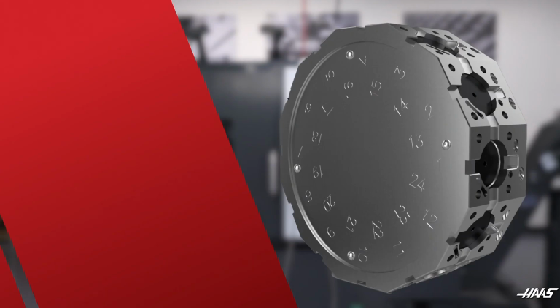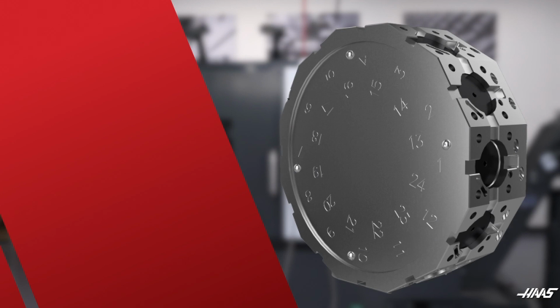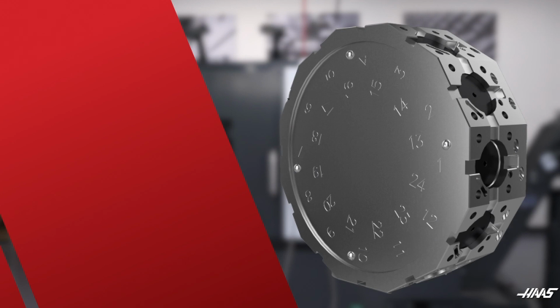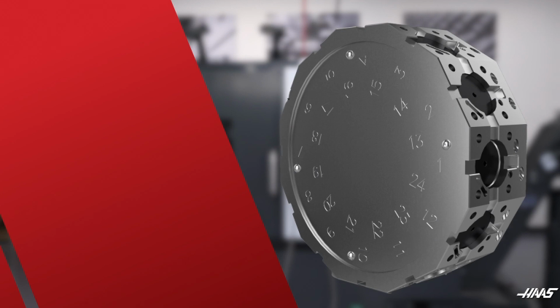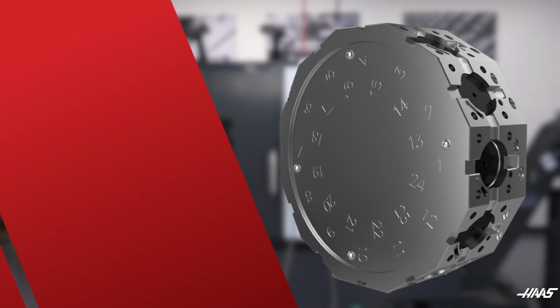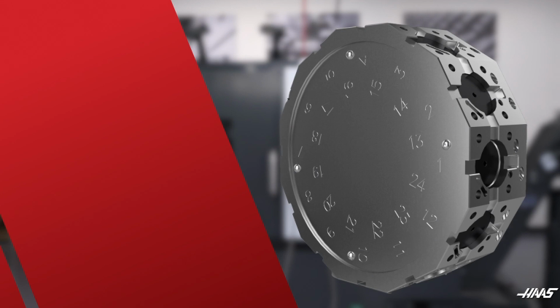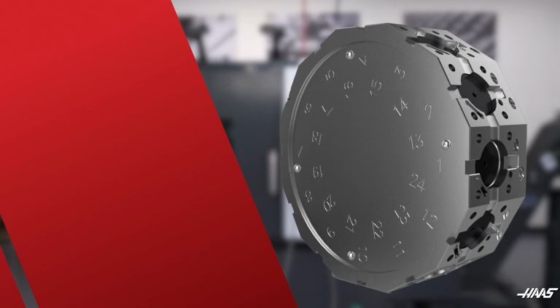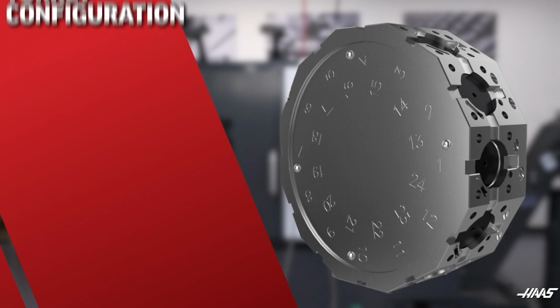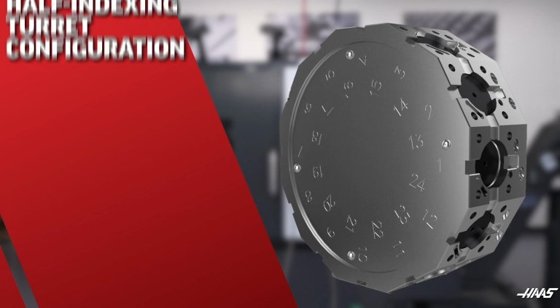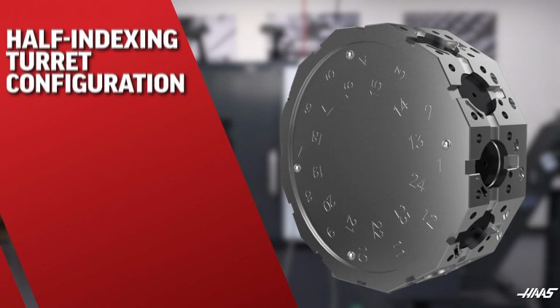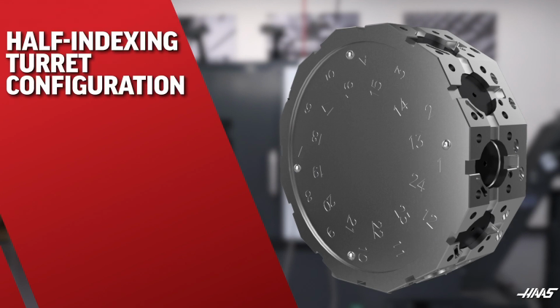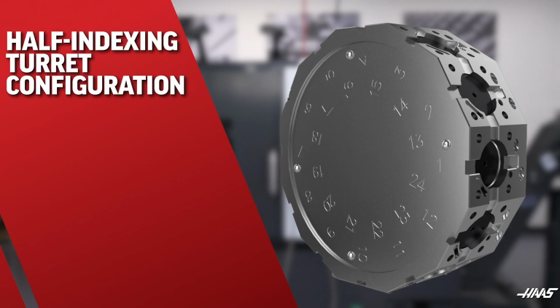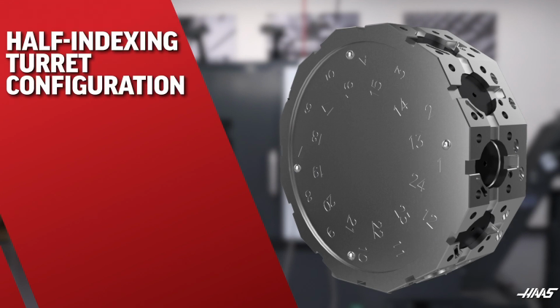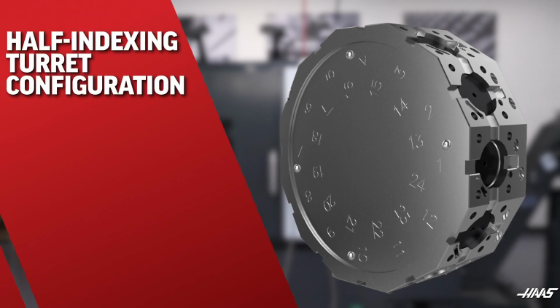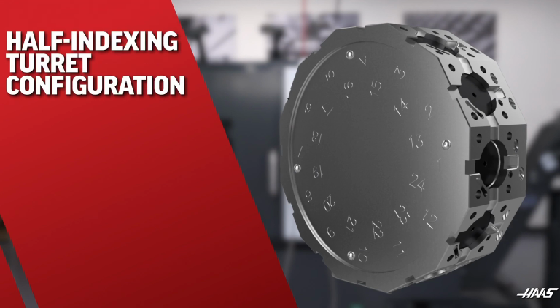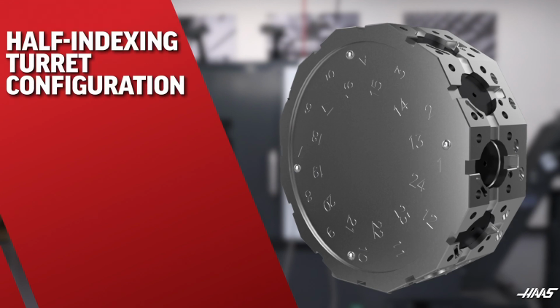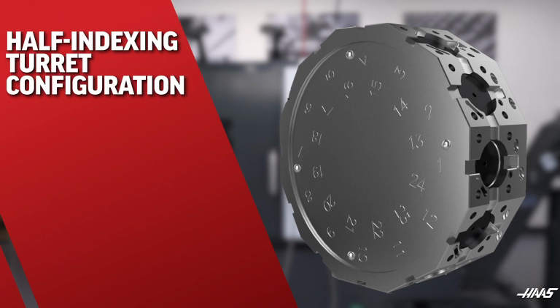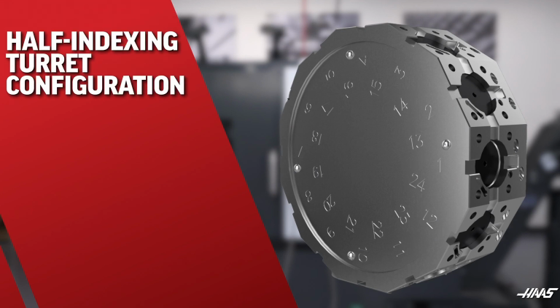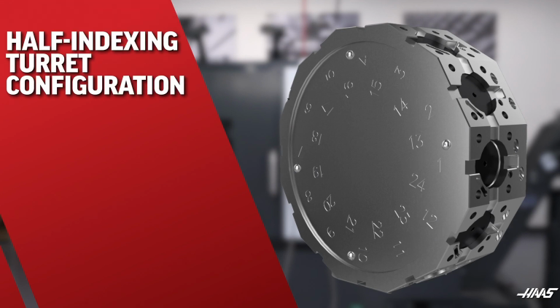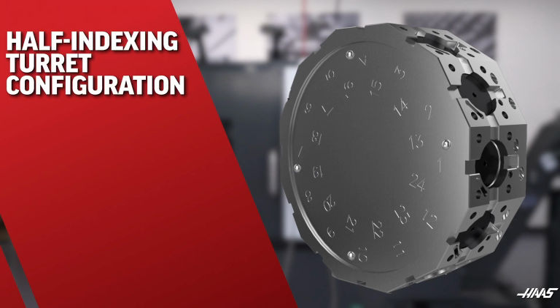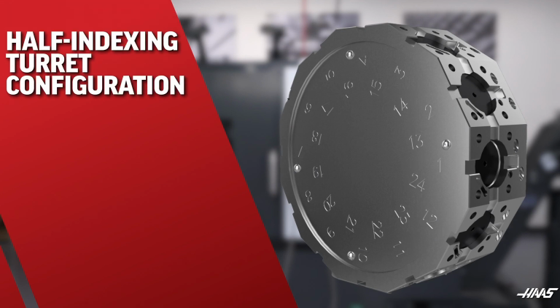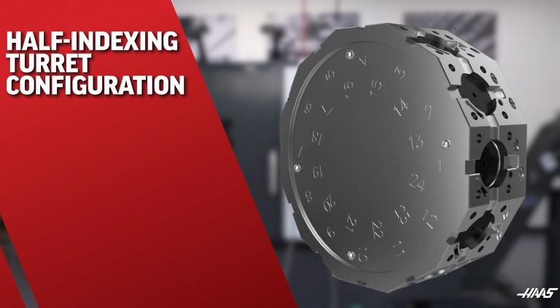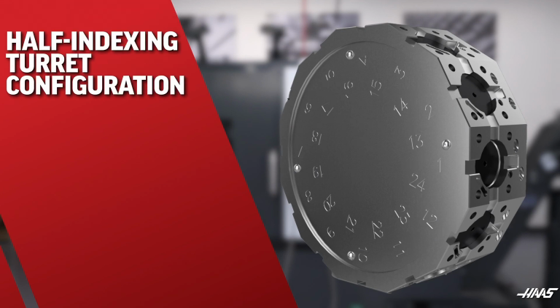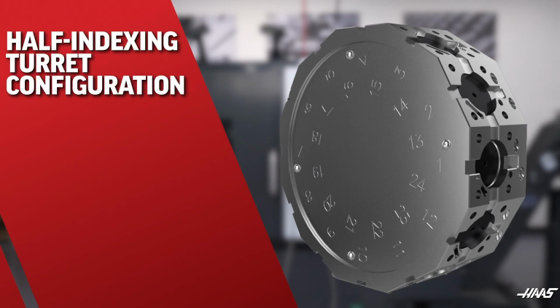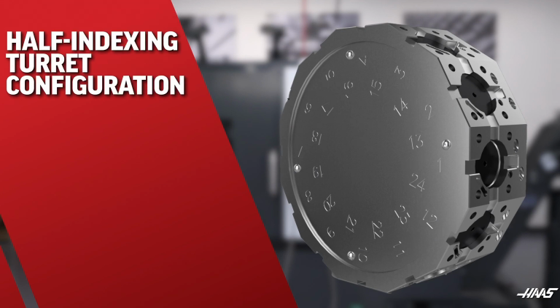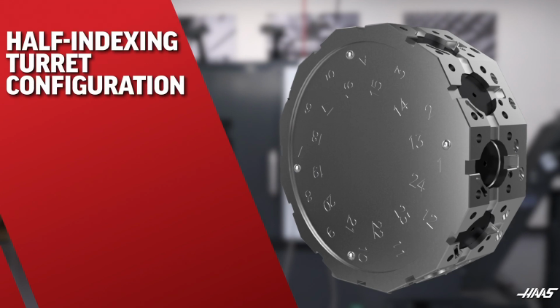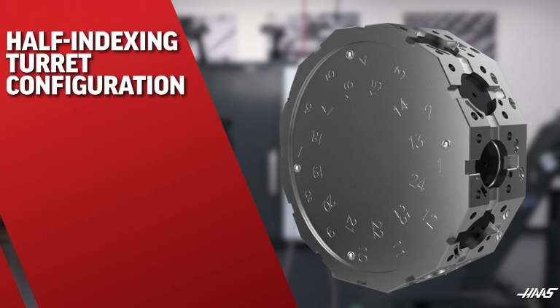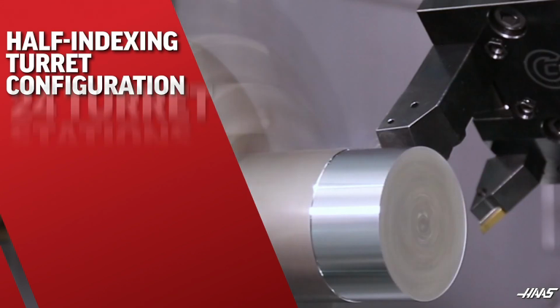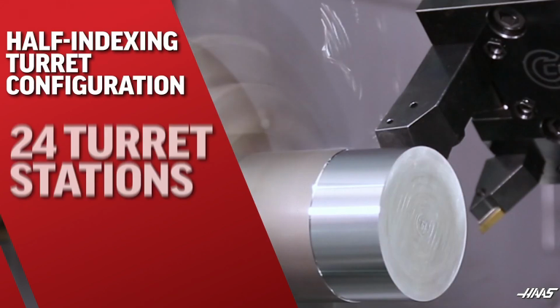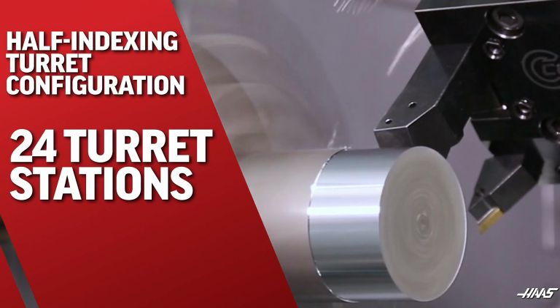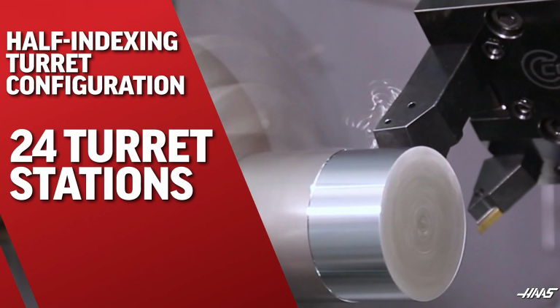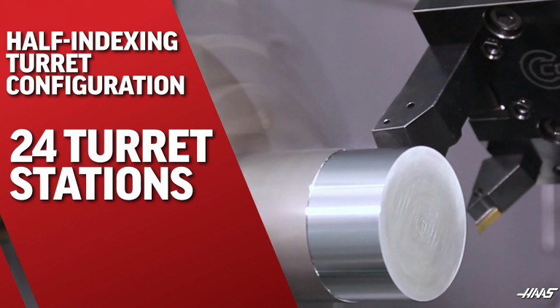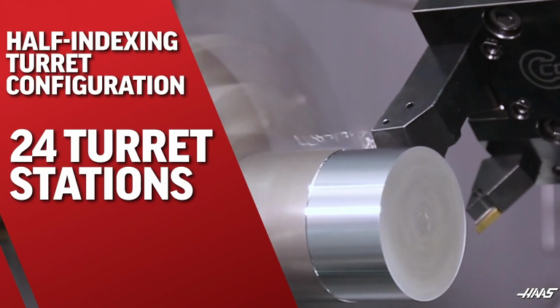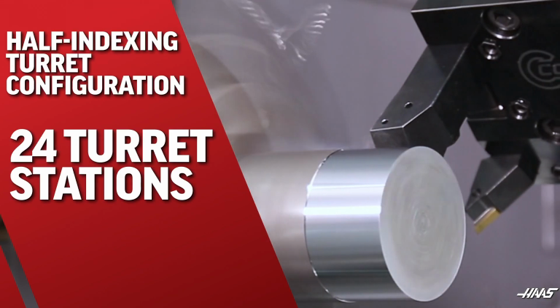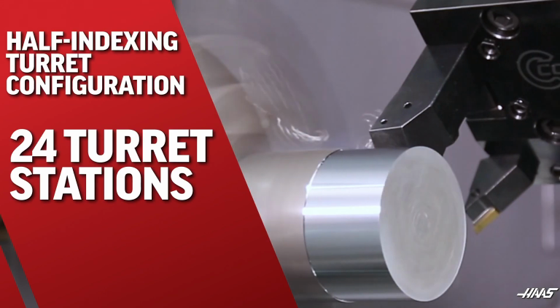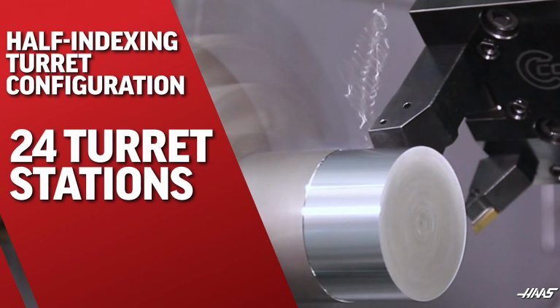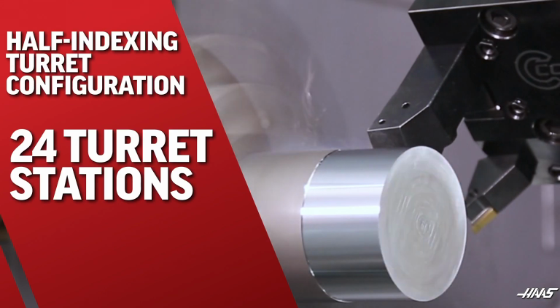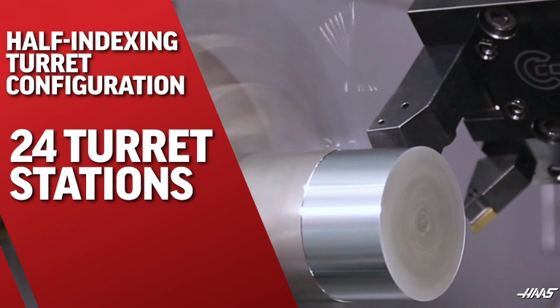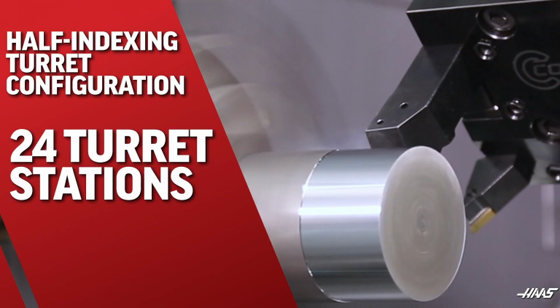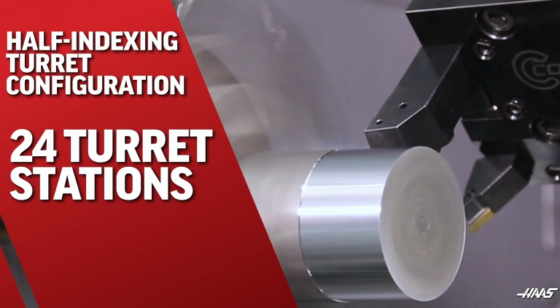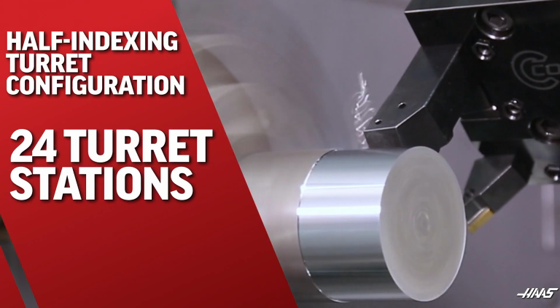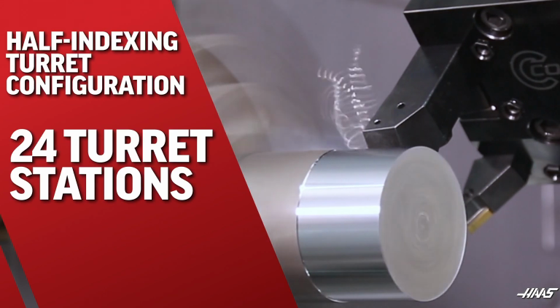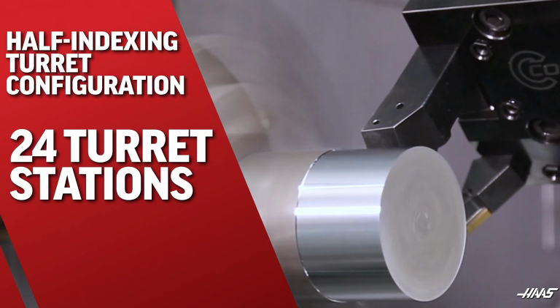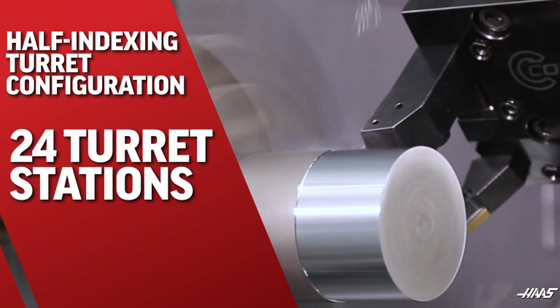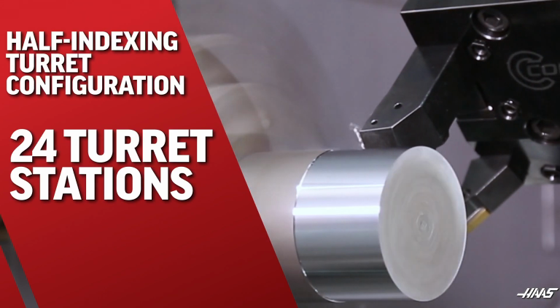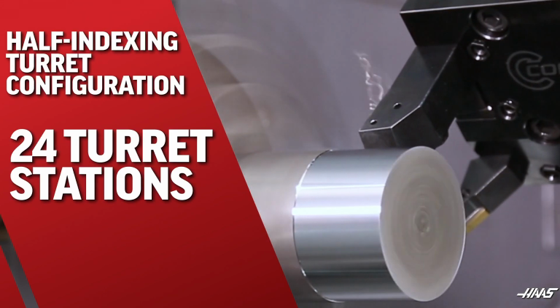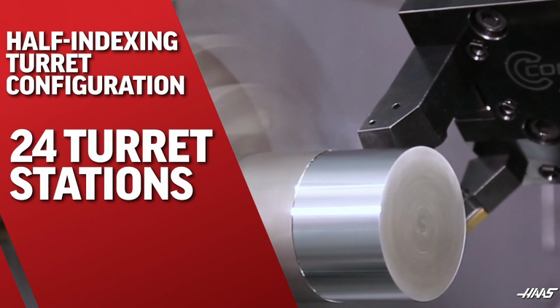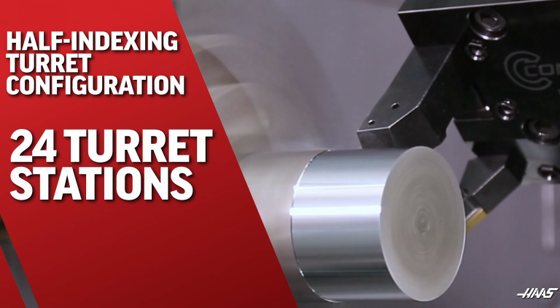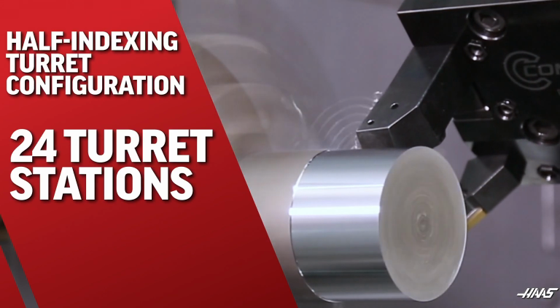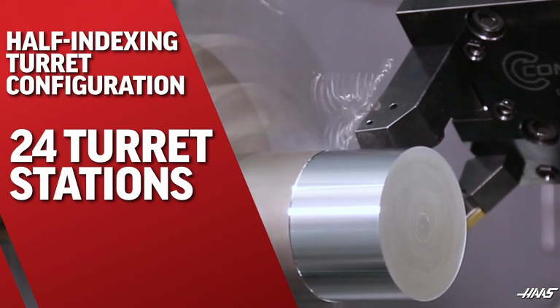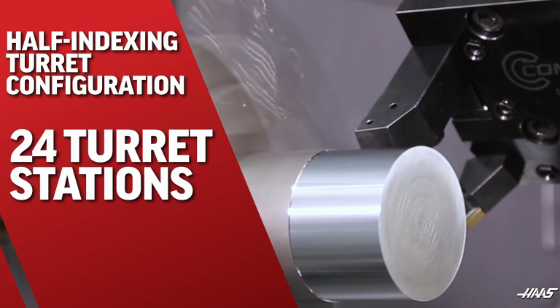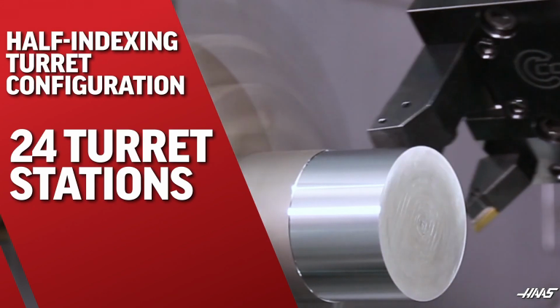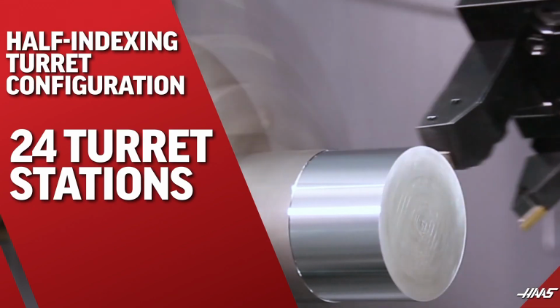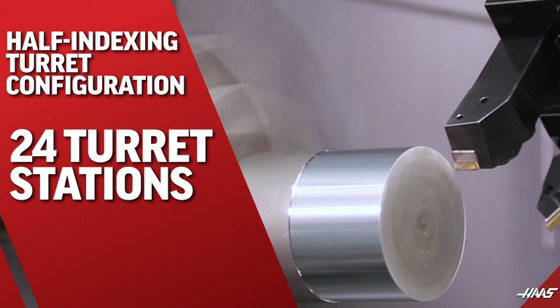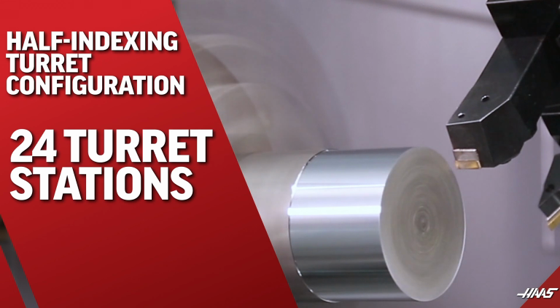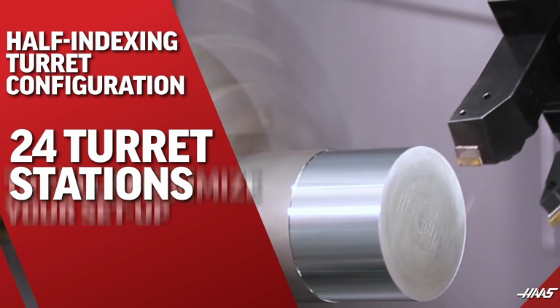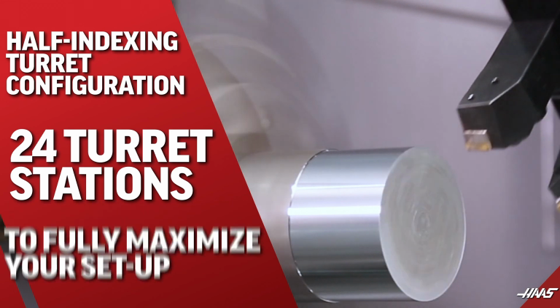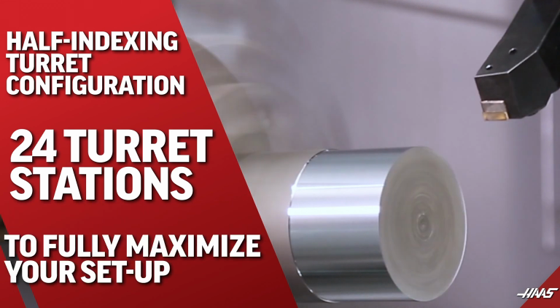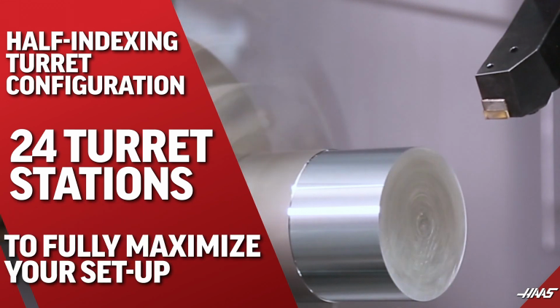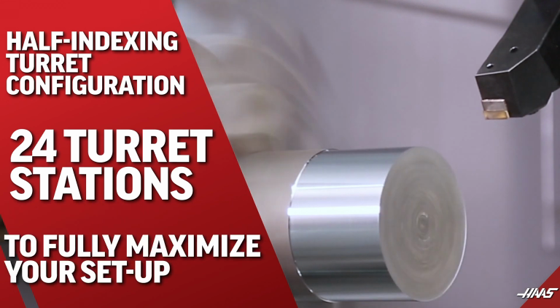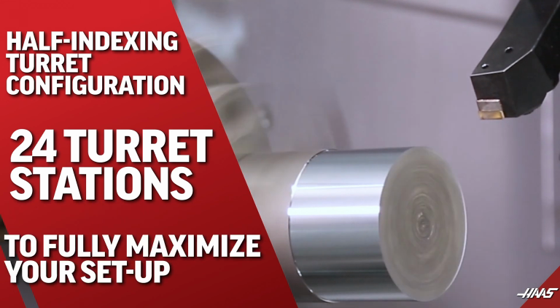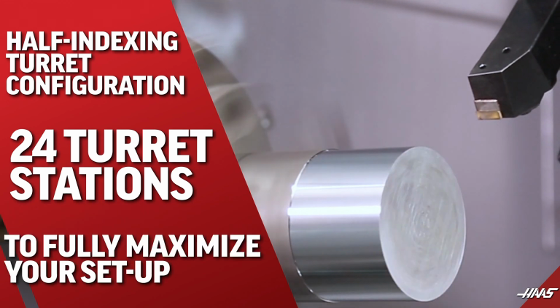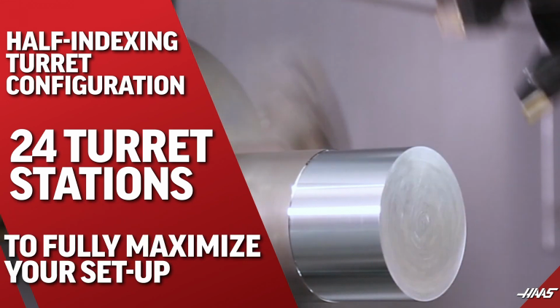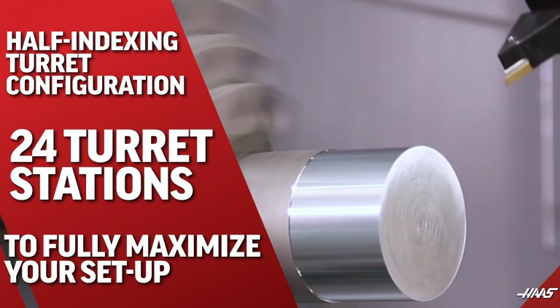We also offer a half-indexing turret option, giving you 24 turret stations to fully maximize your setup.